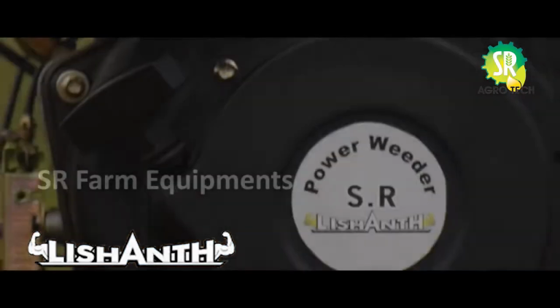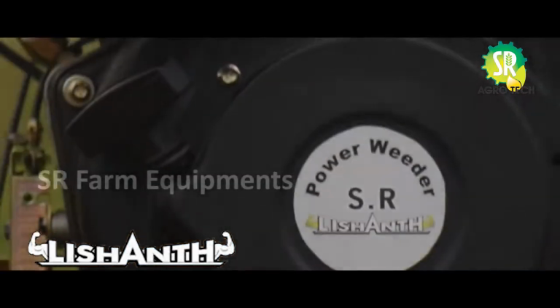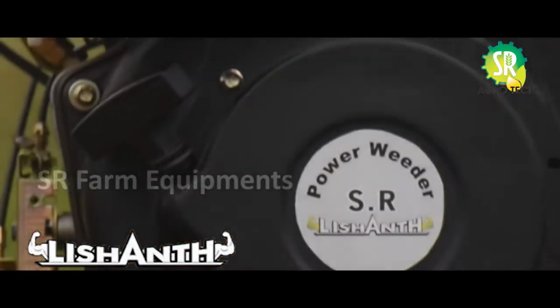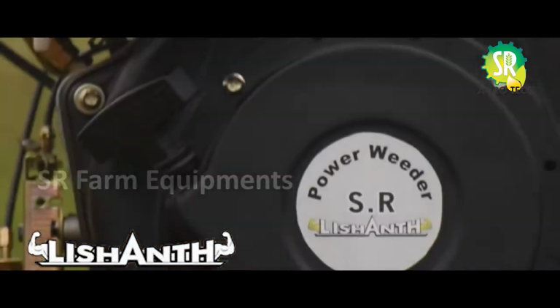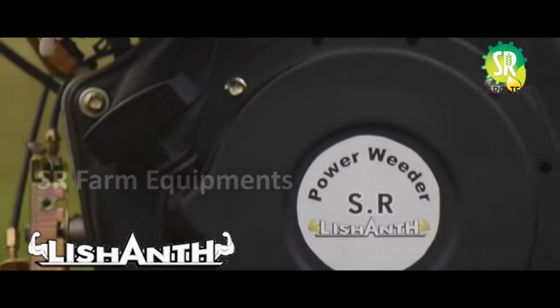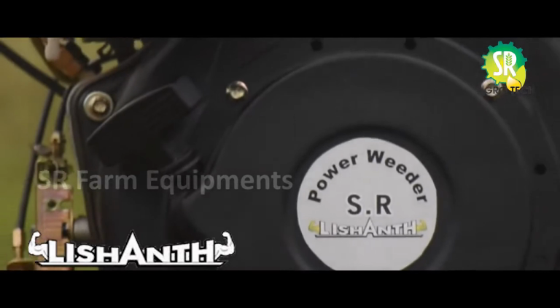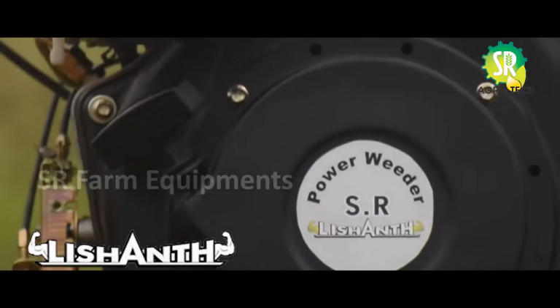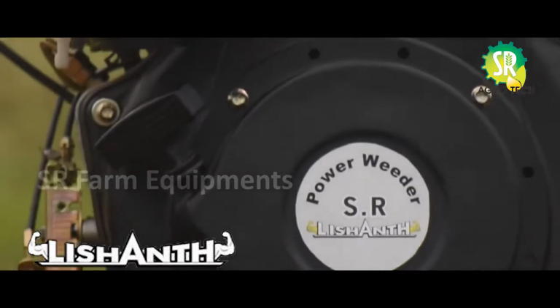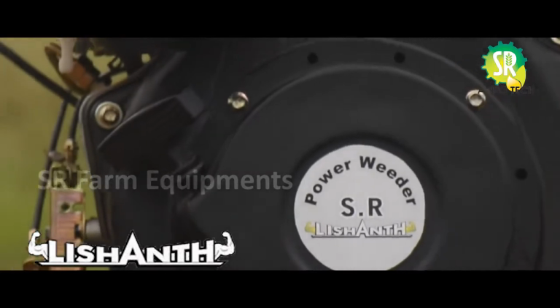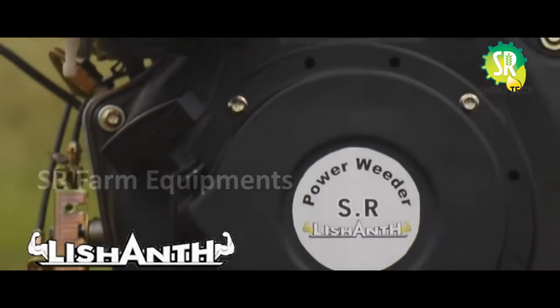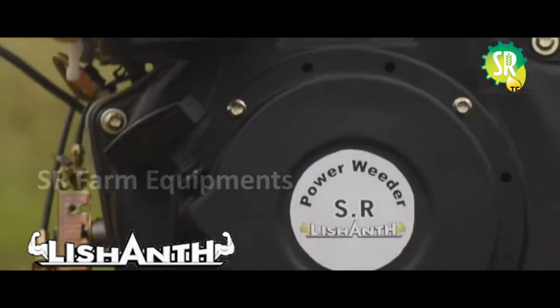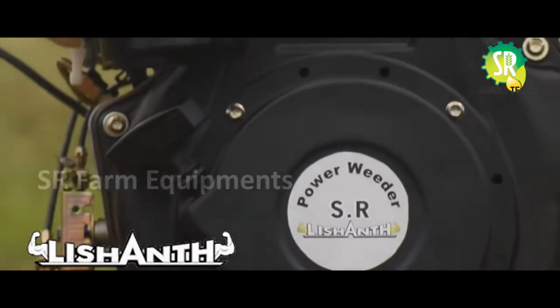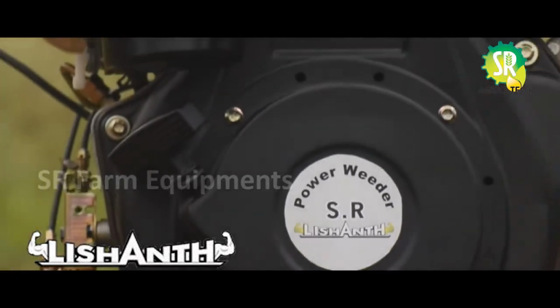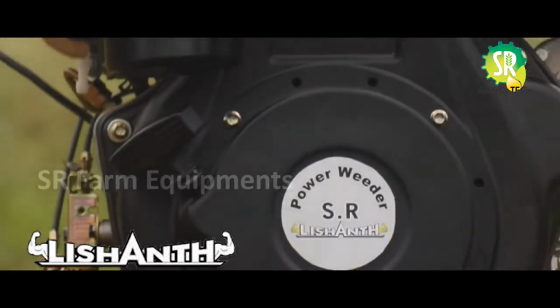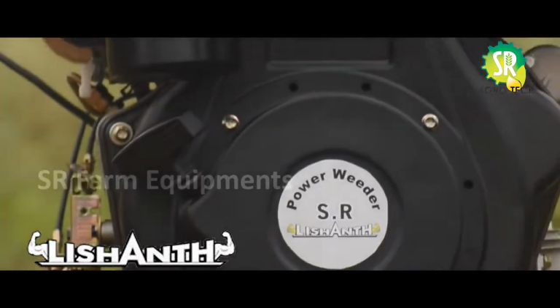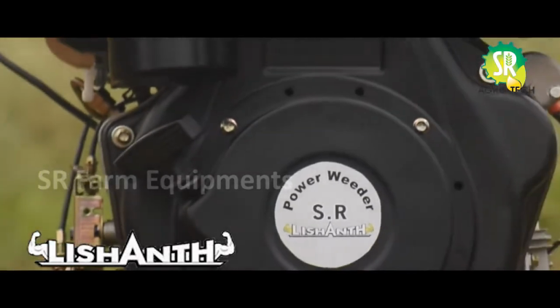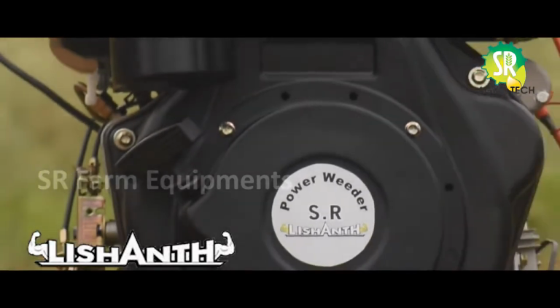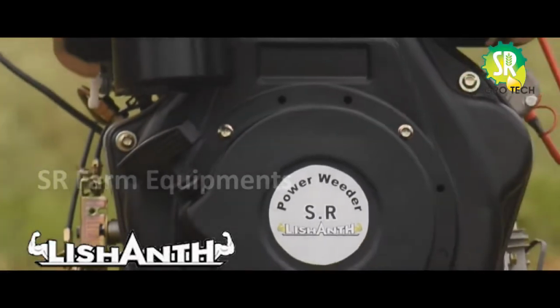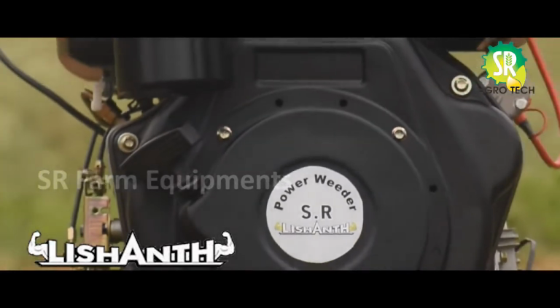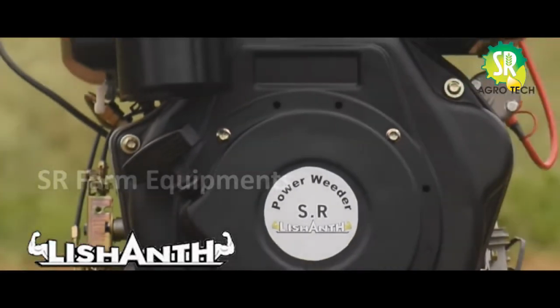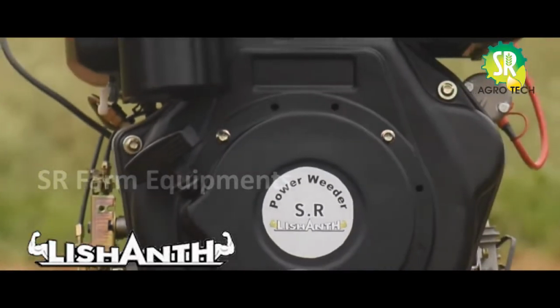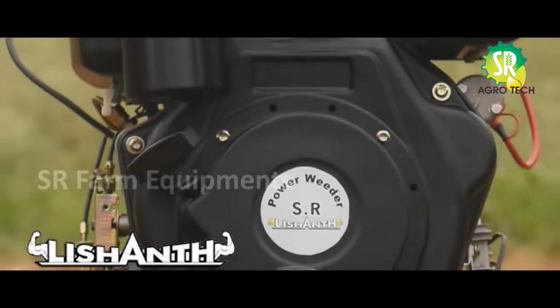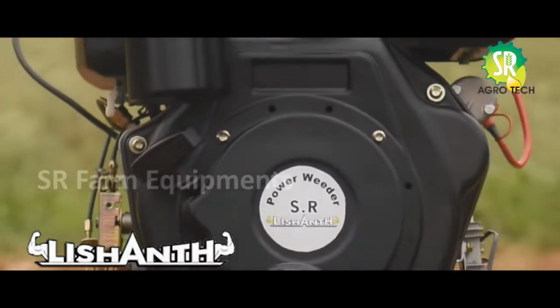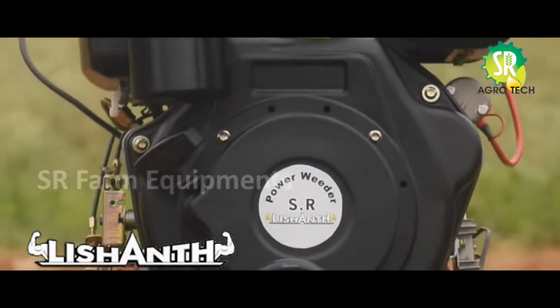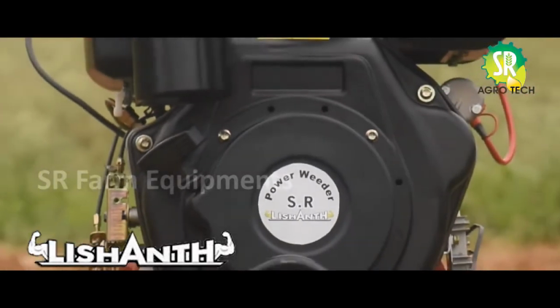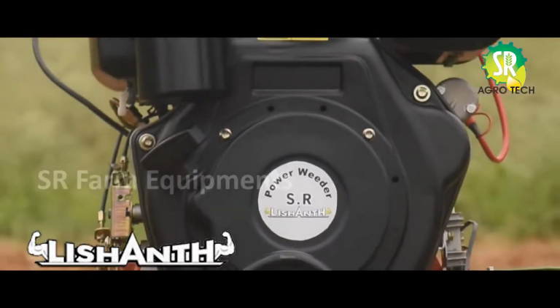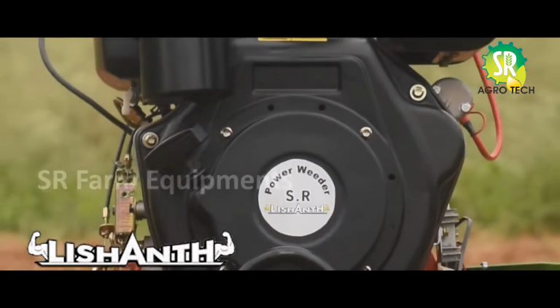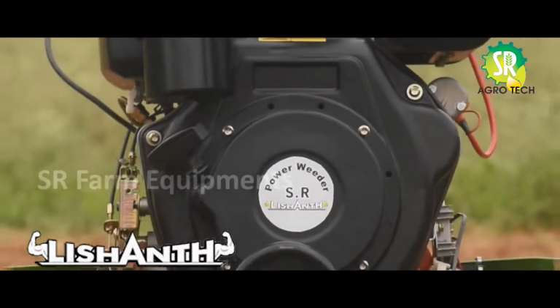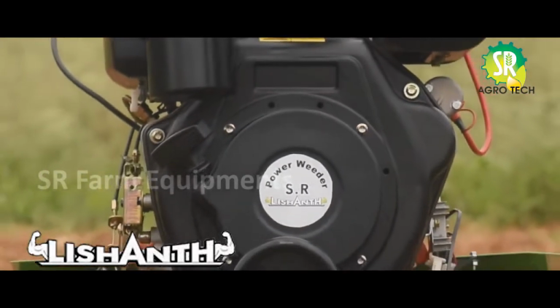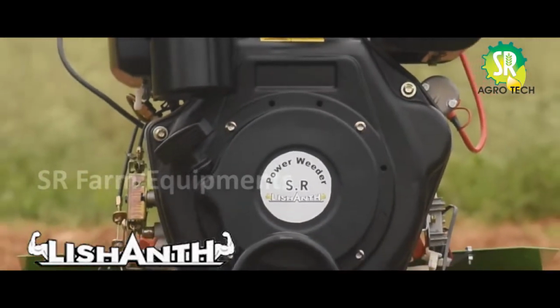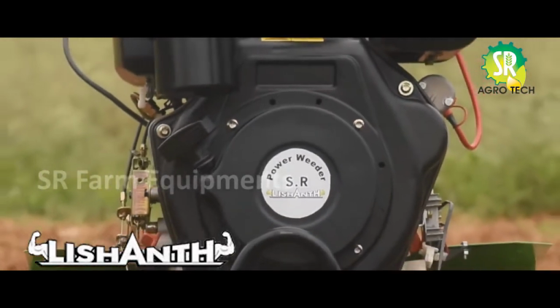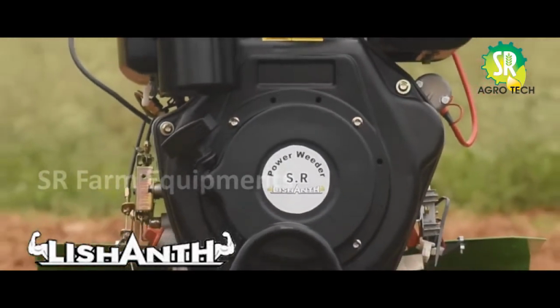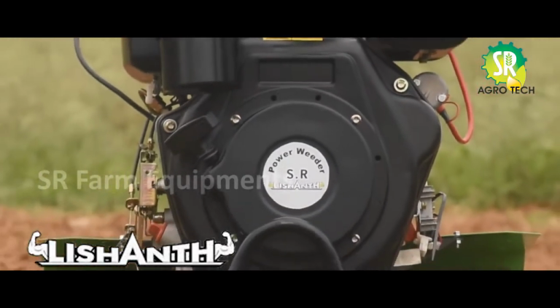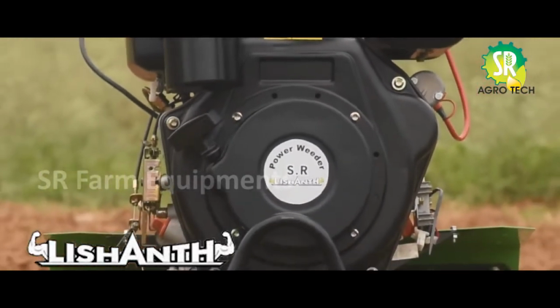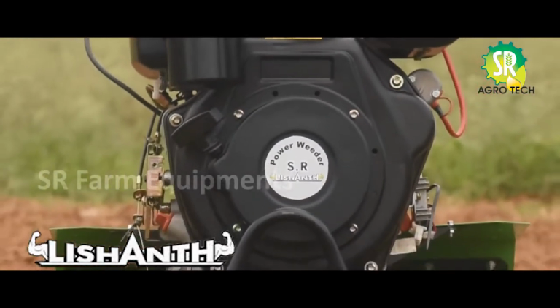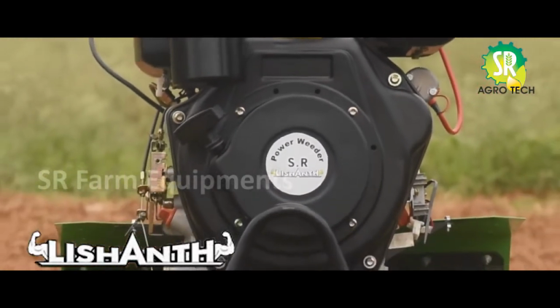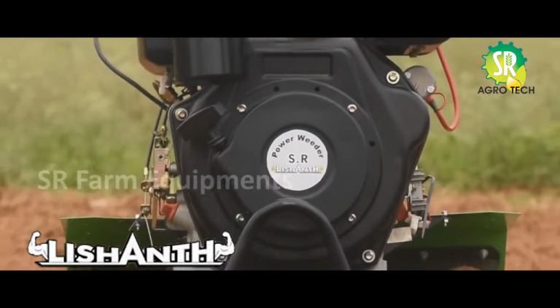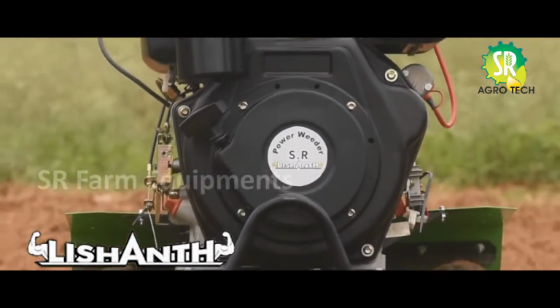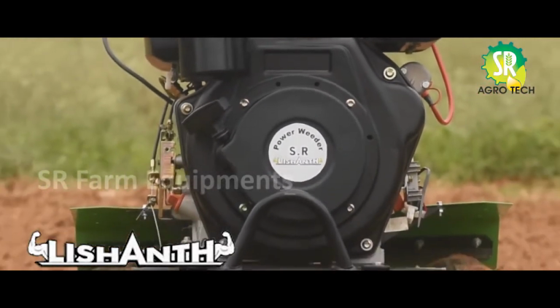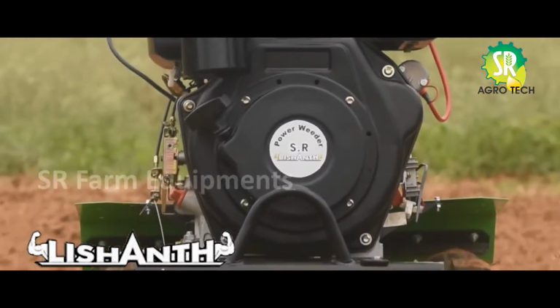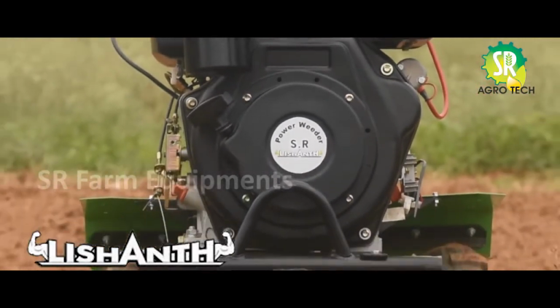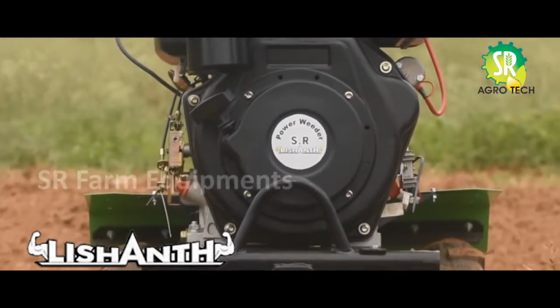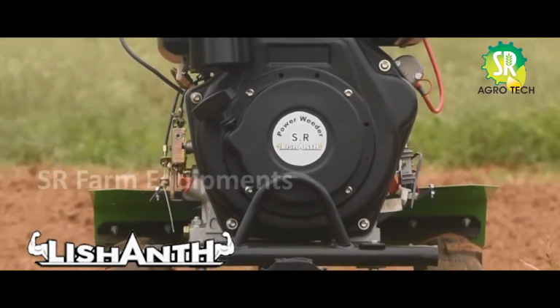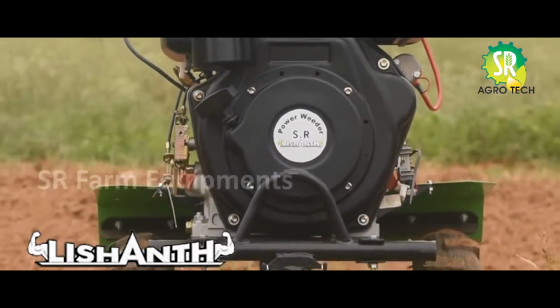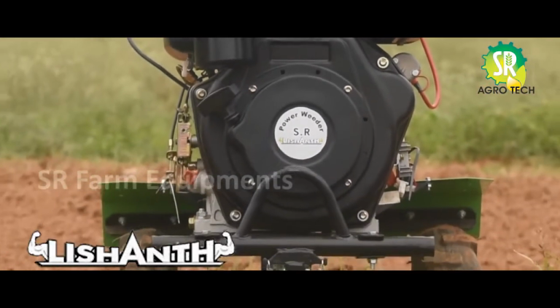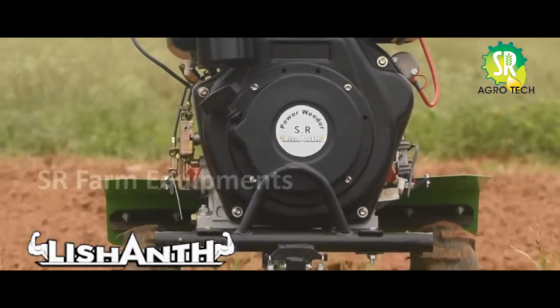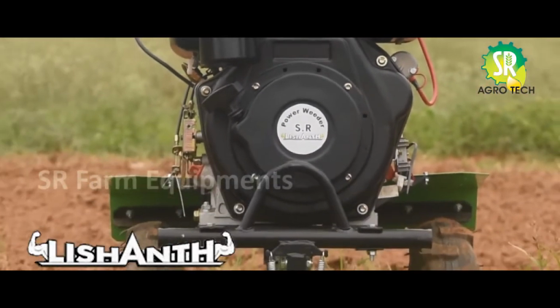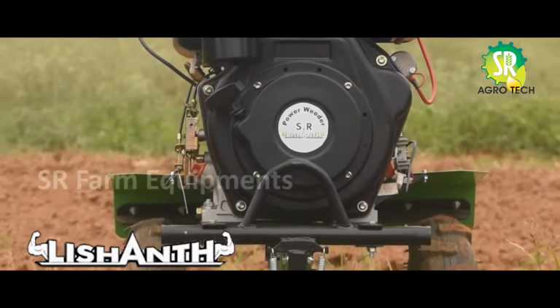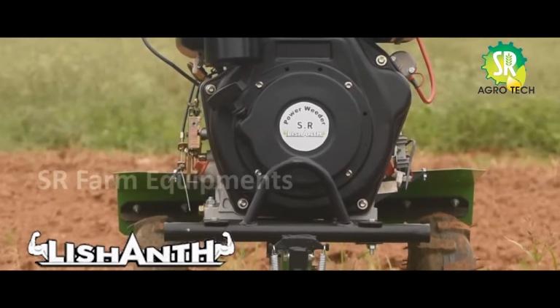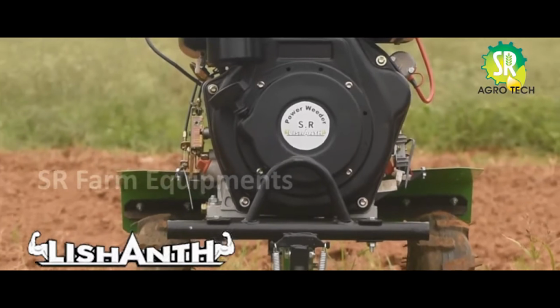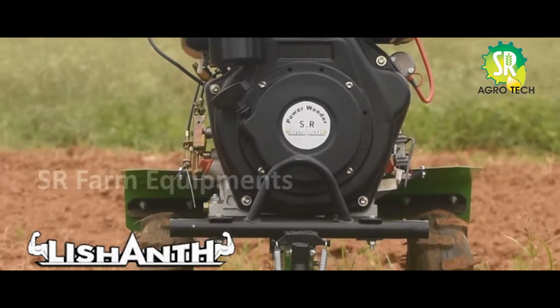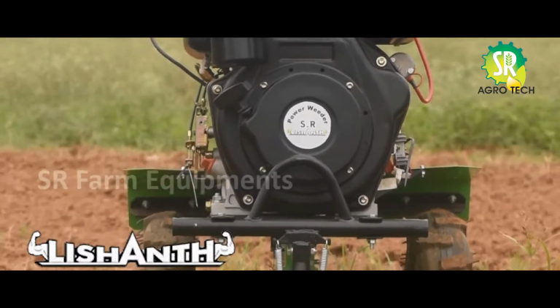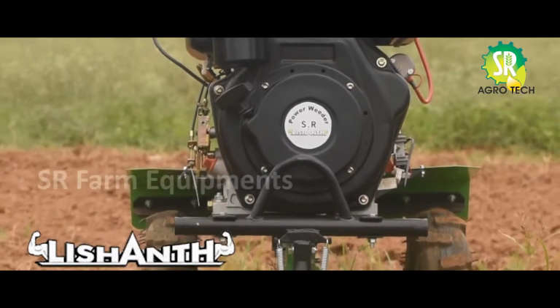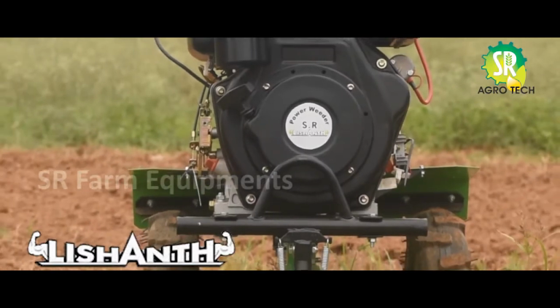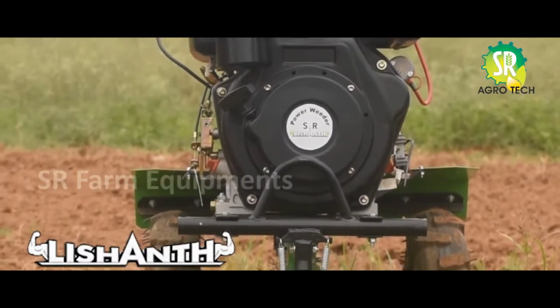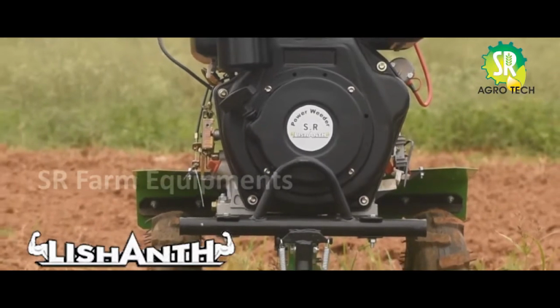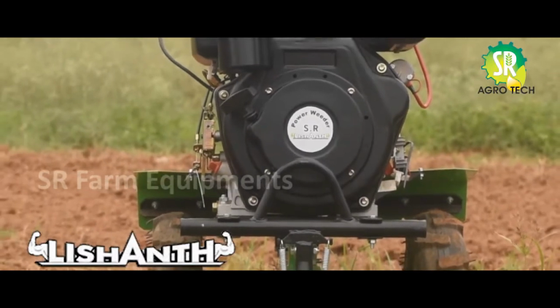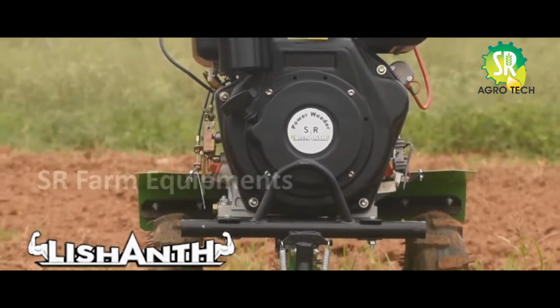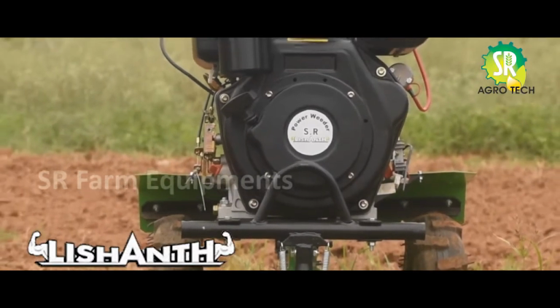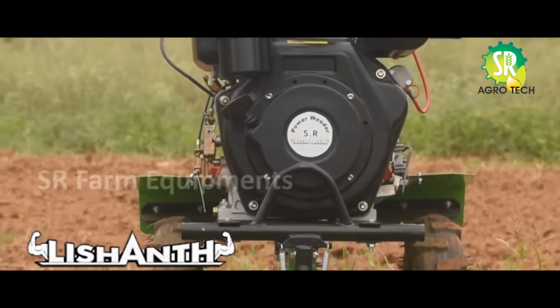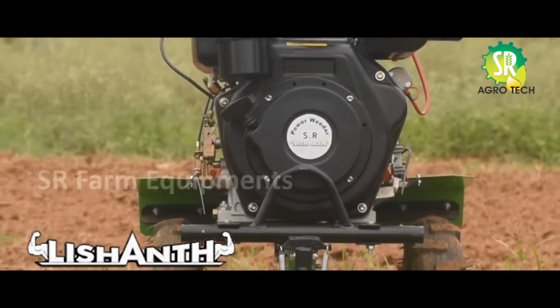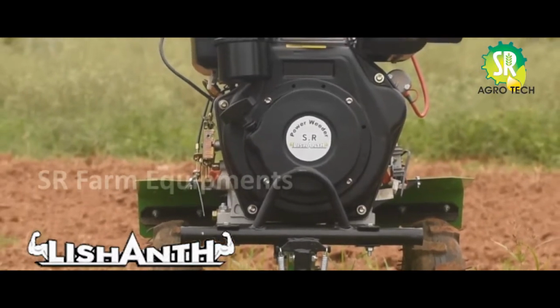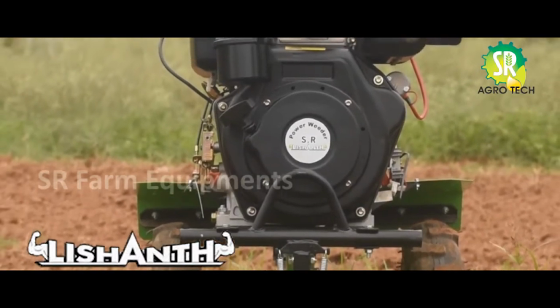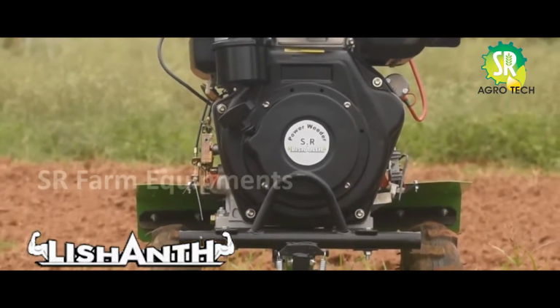Hello everyone! We have a LeSanth brand with a 90 HP diesel engine power wheeler.